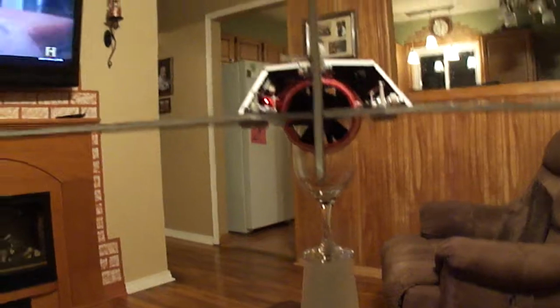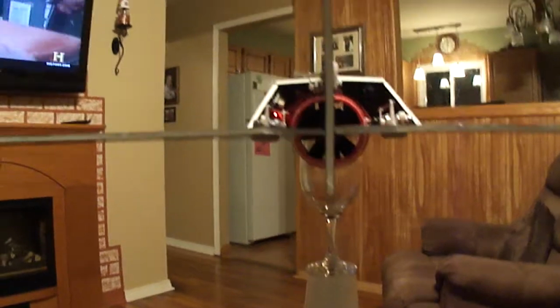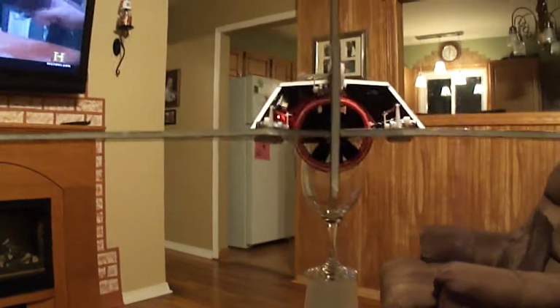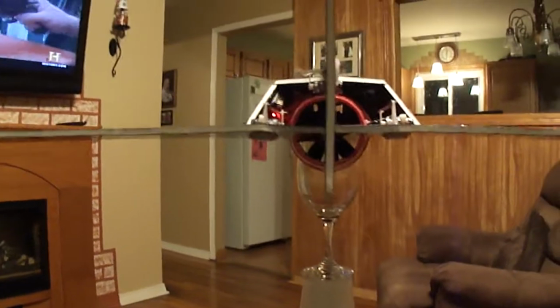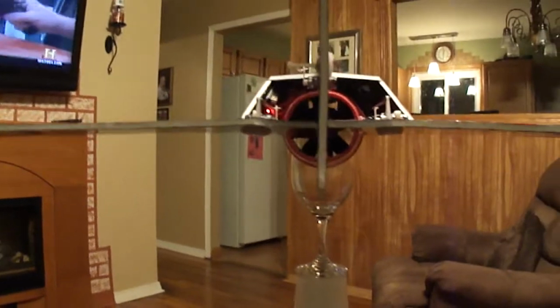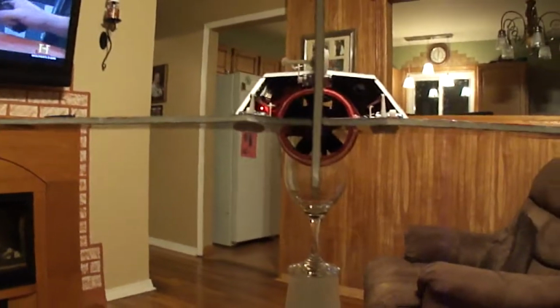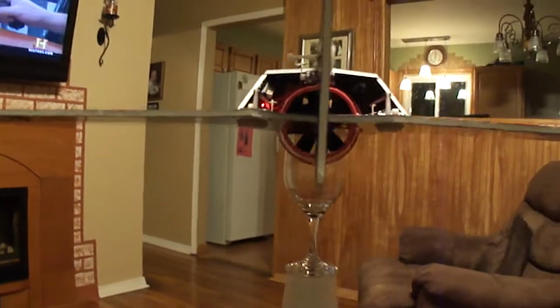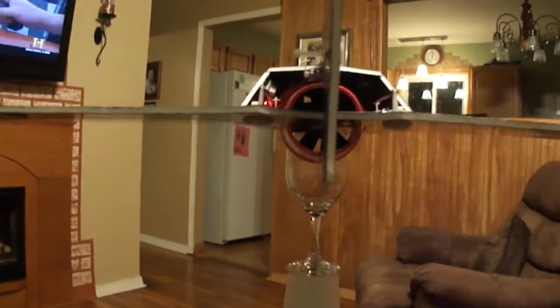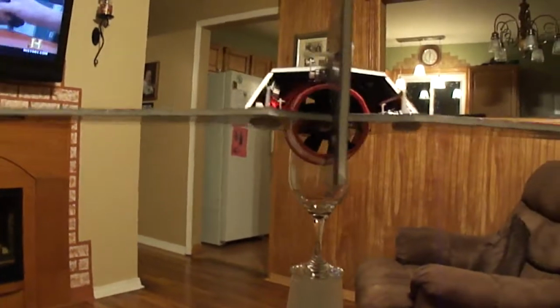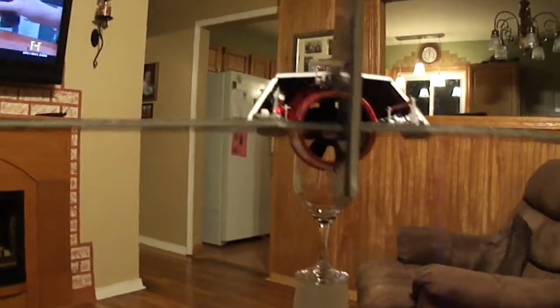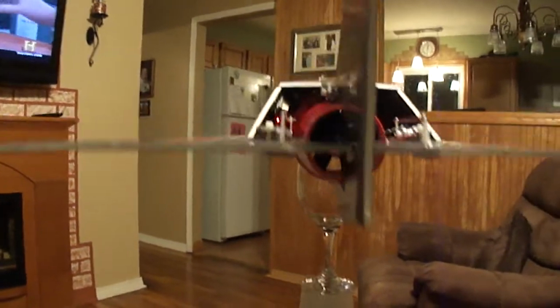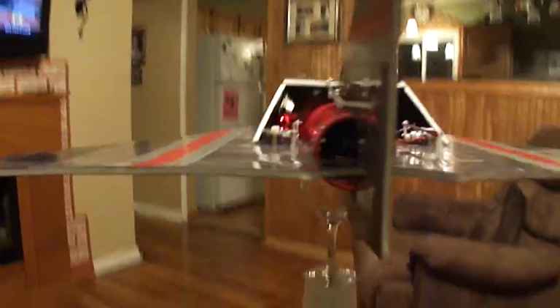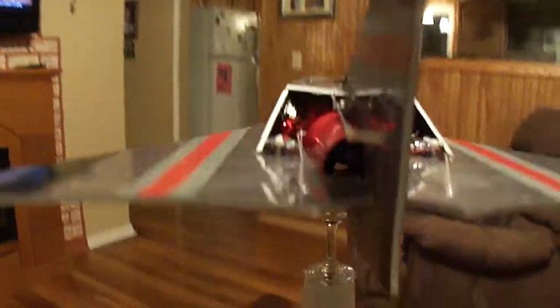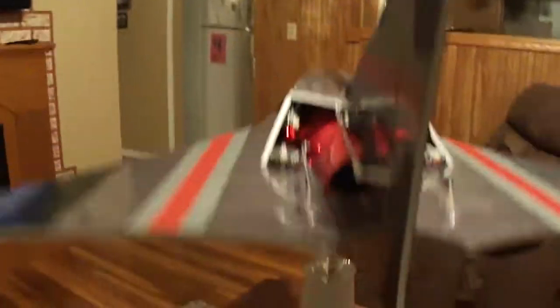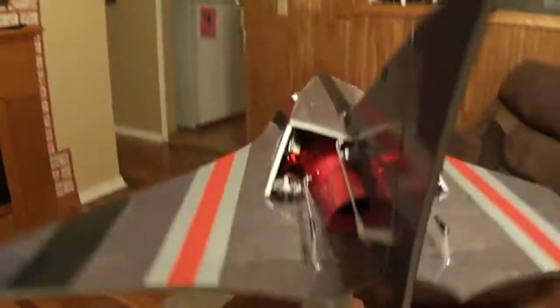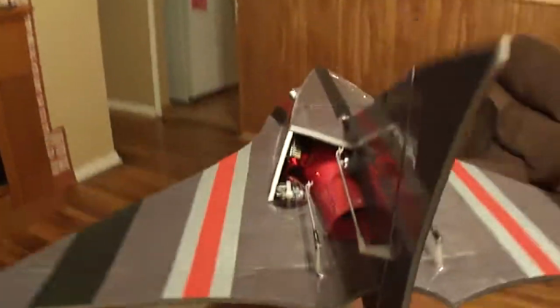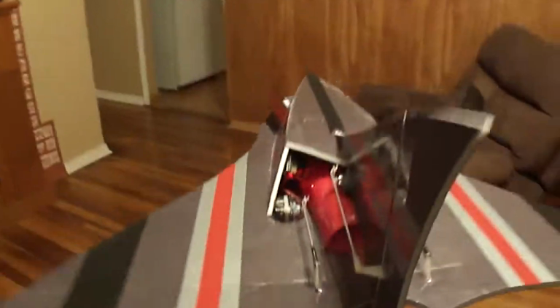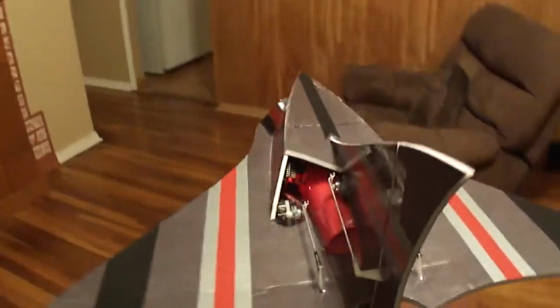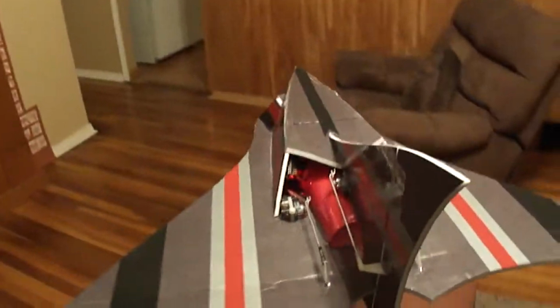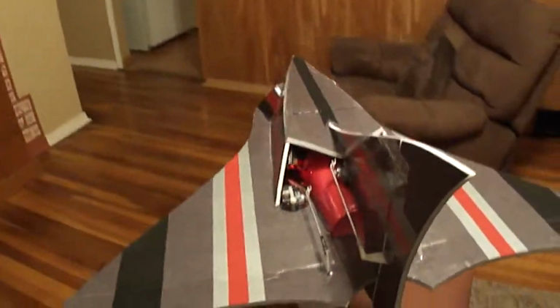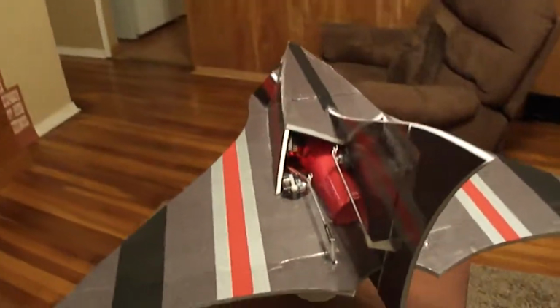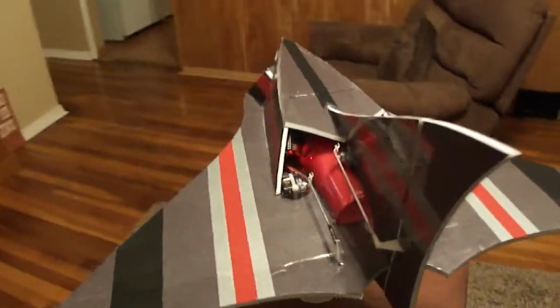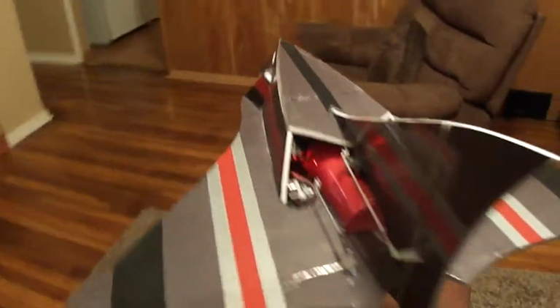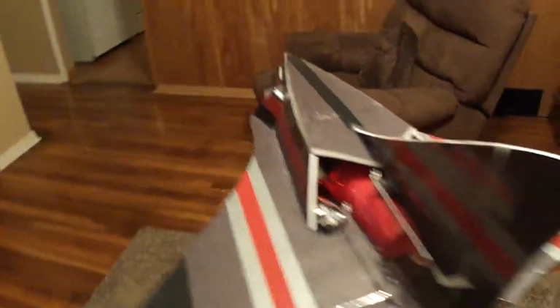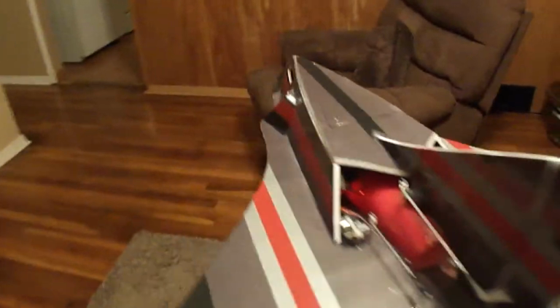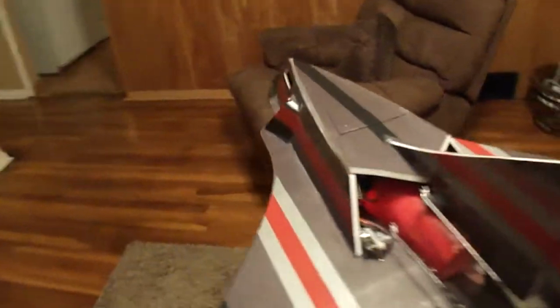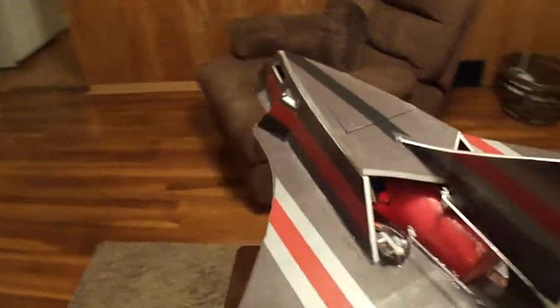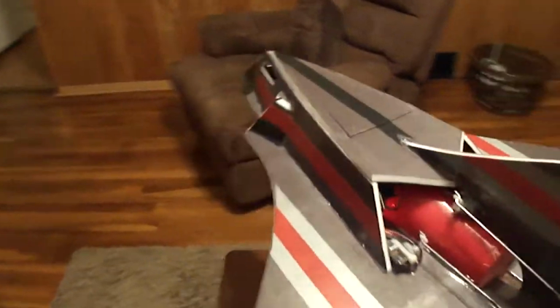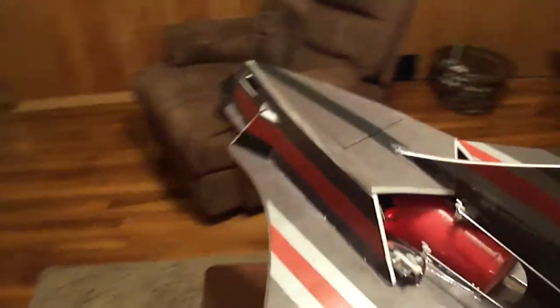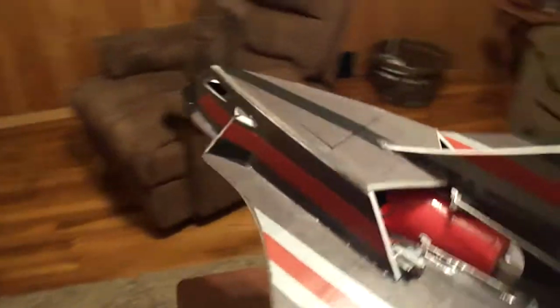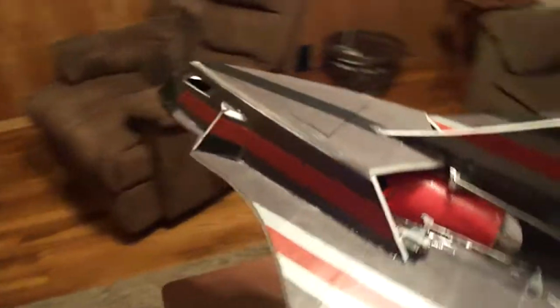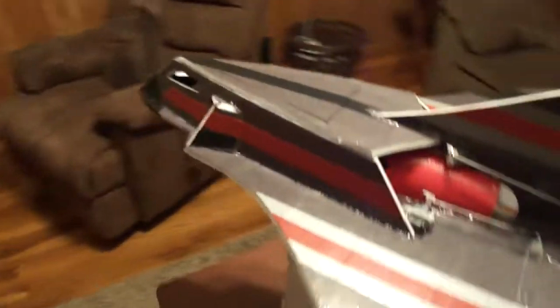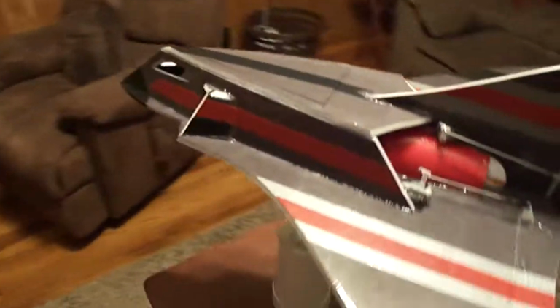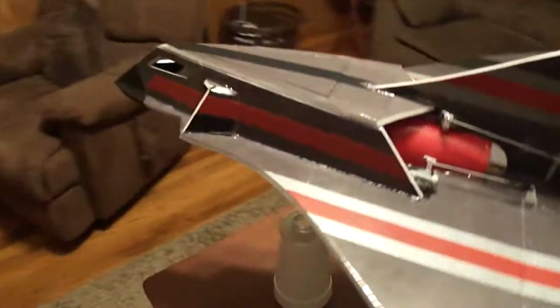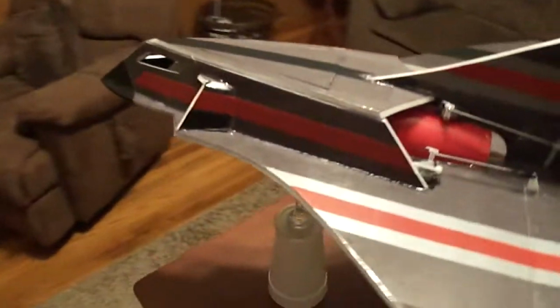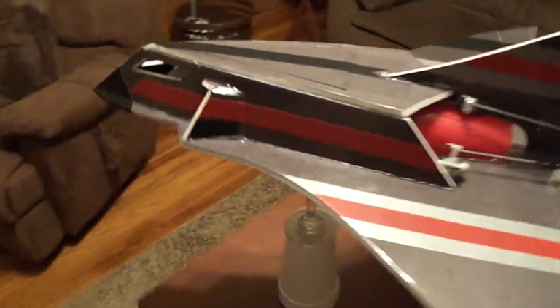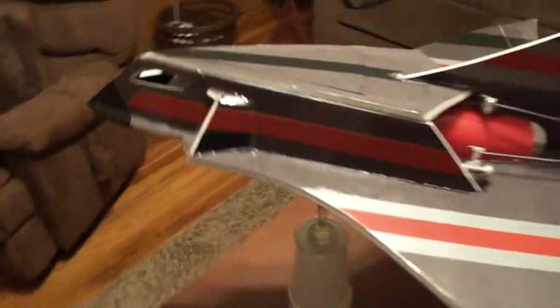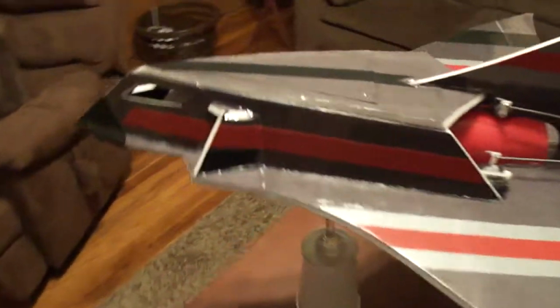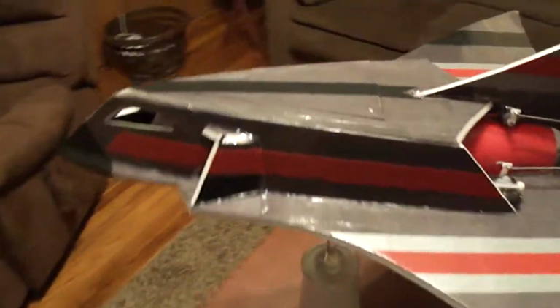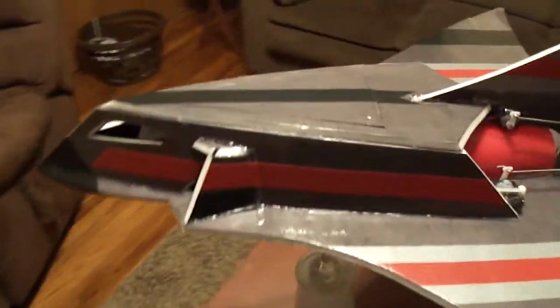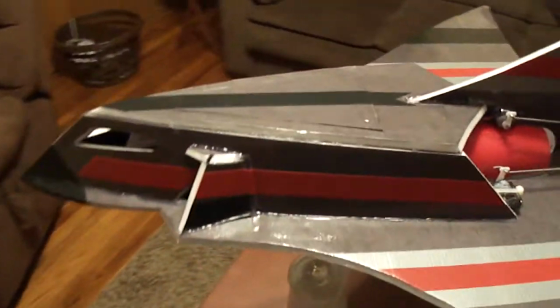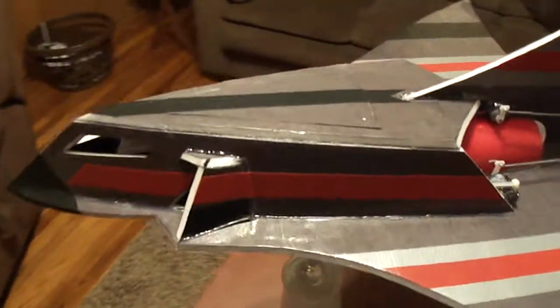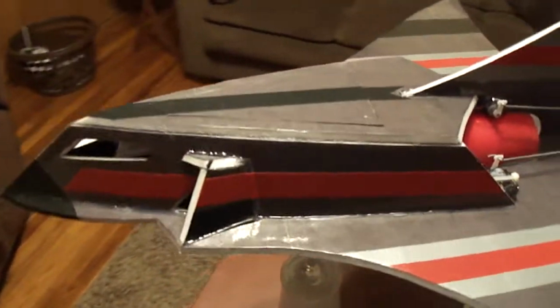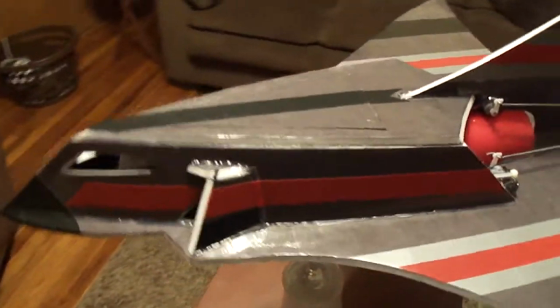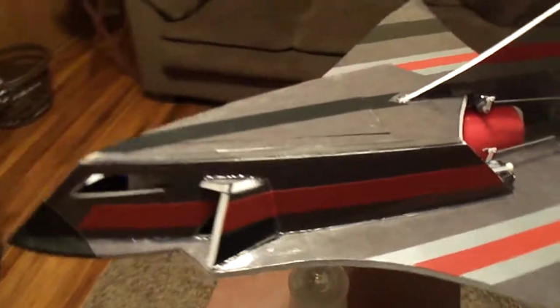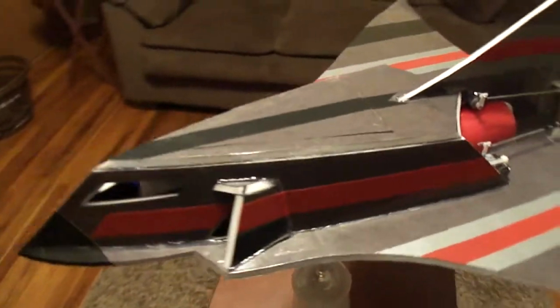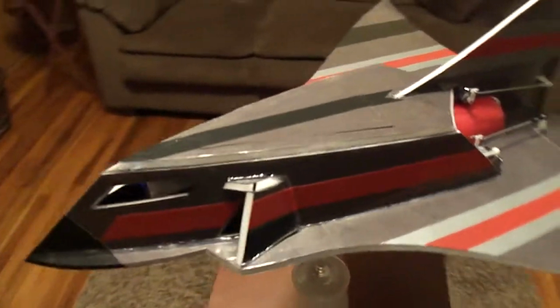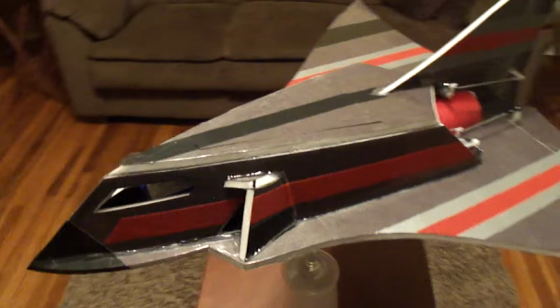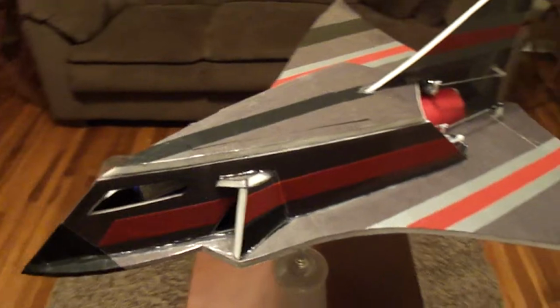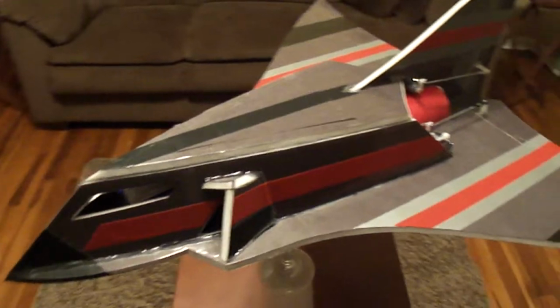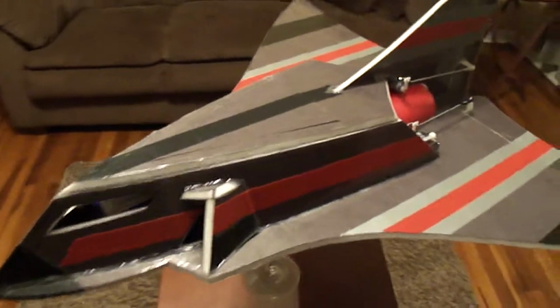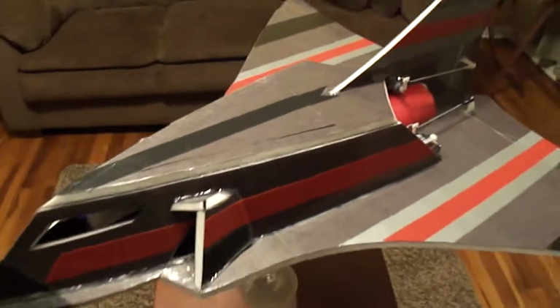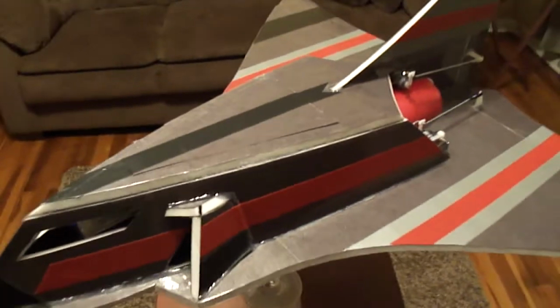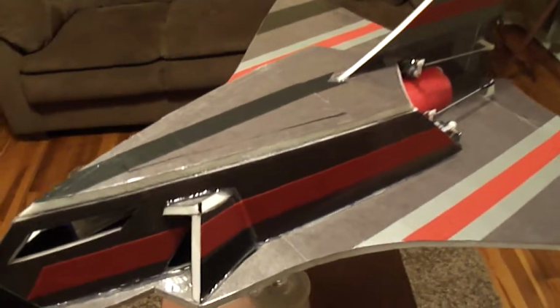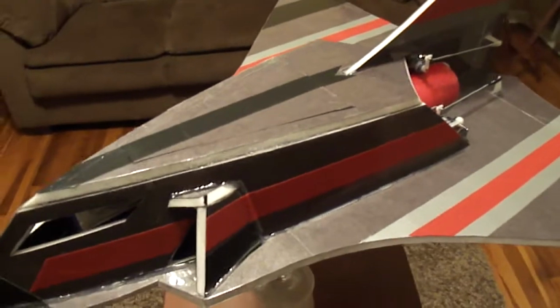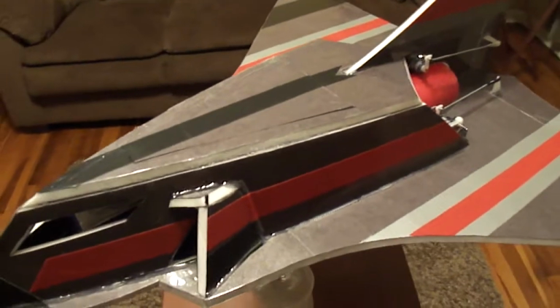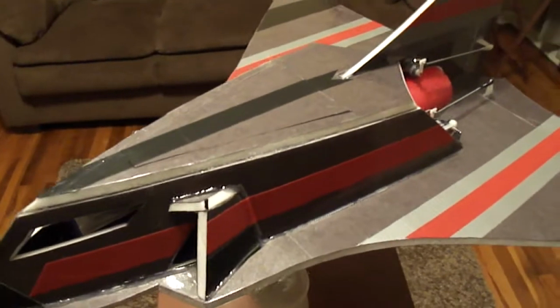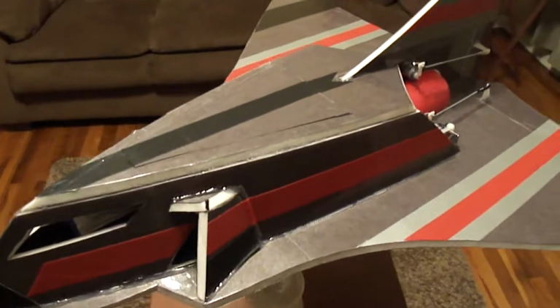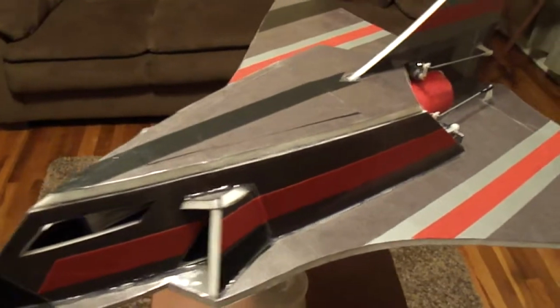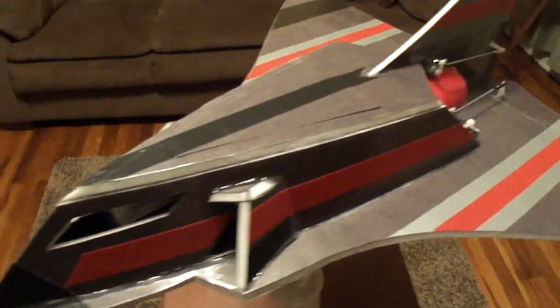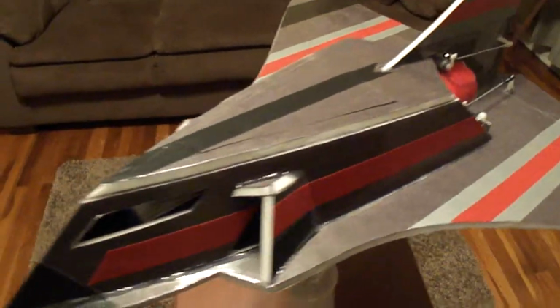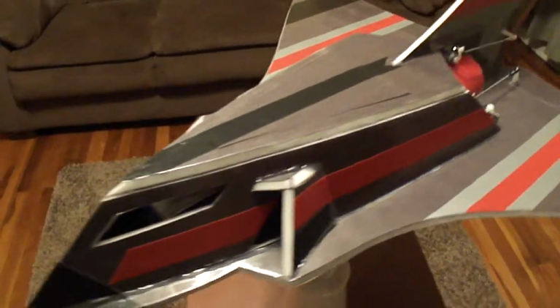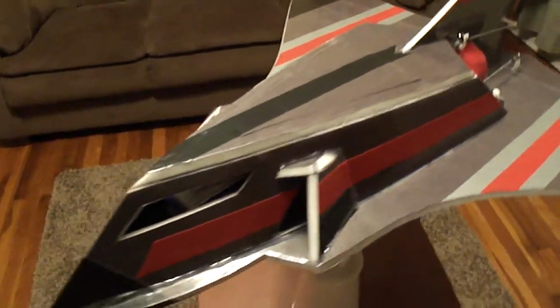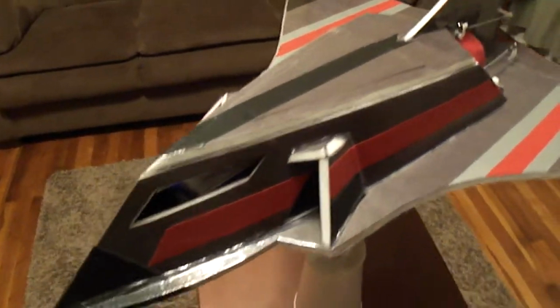The jet's real small for the monster 70mm EDF unit. Thinking it's going to crank.